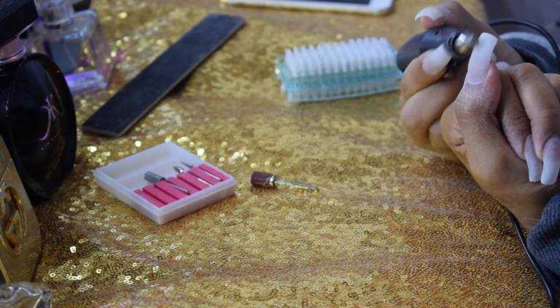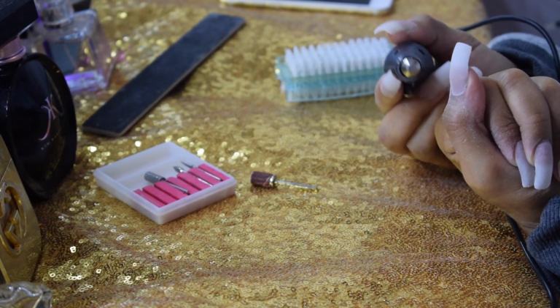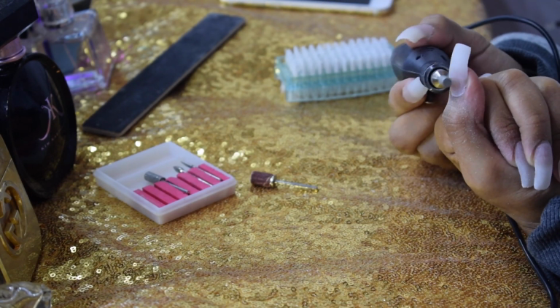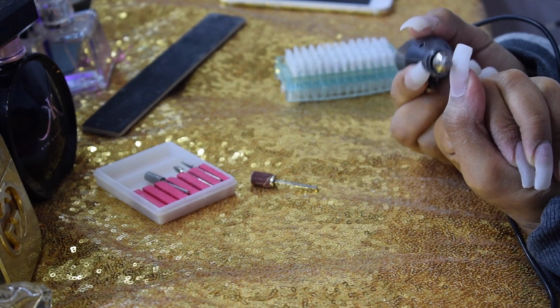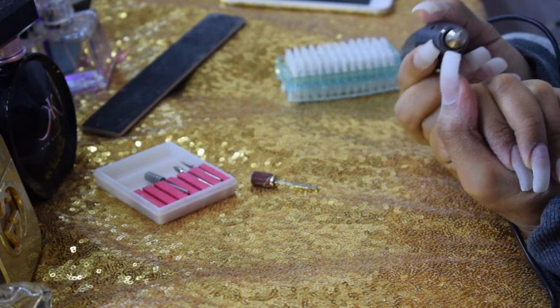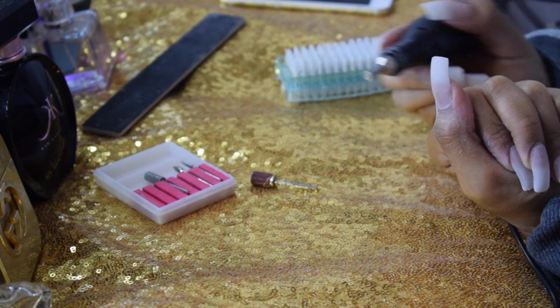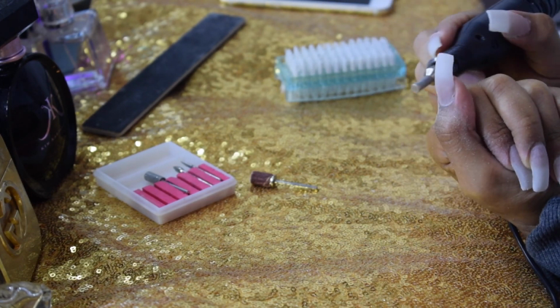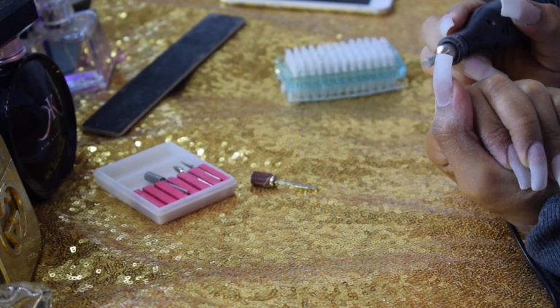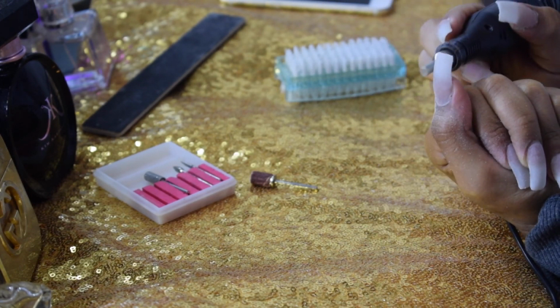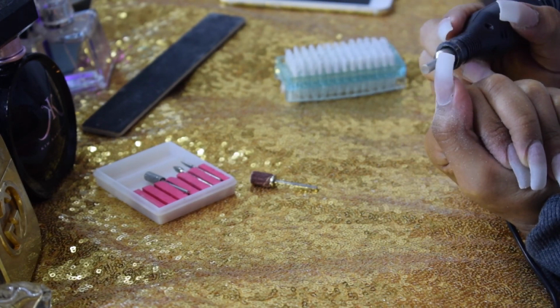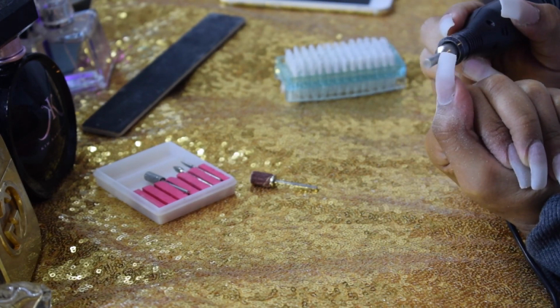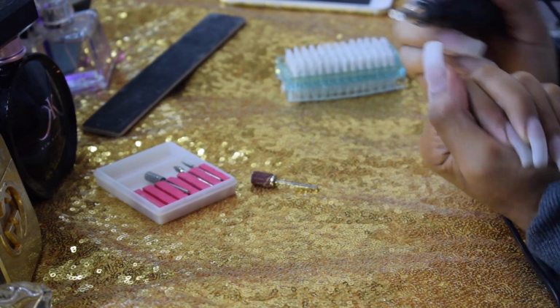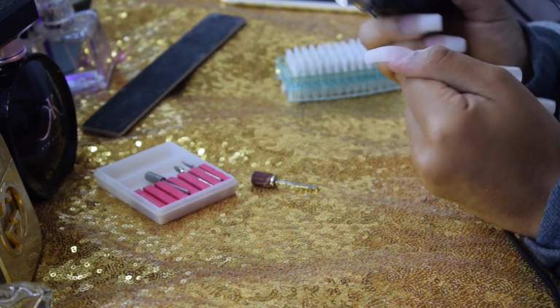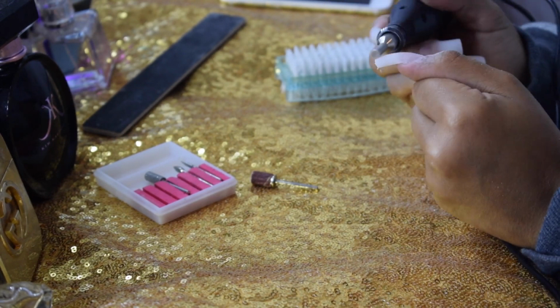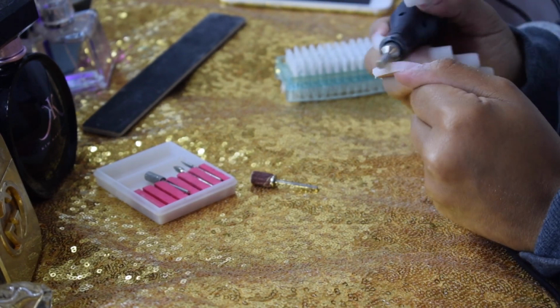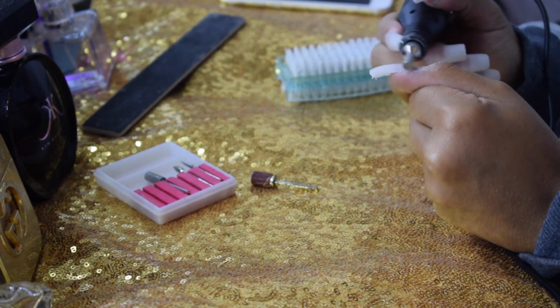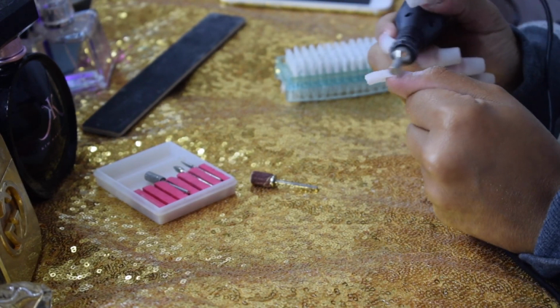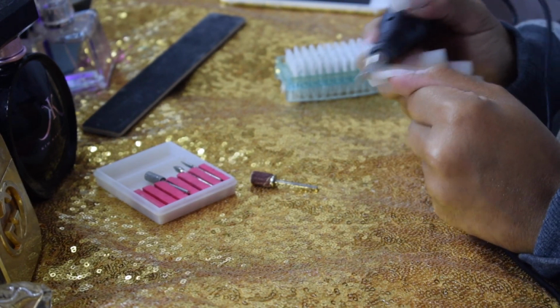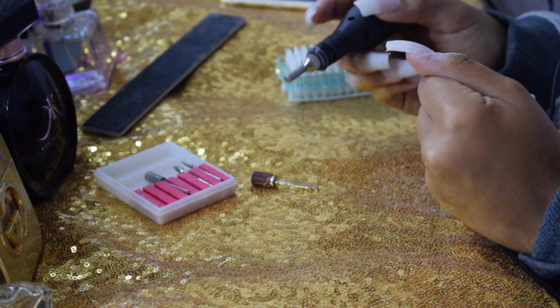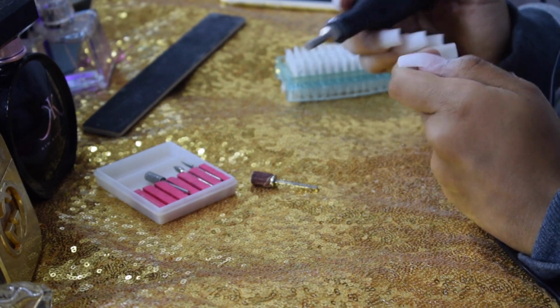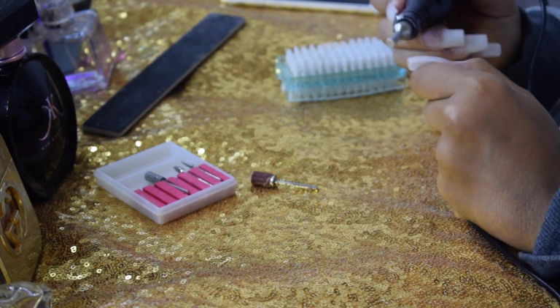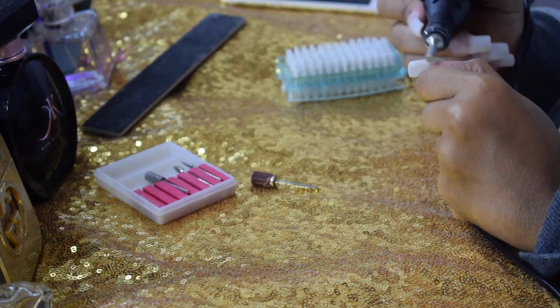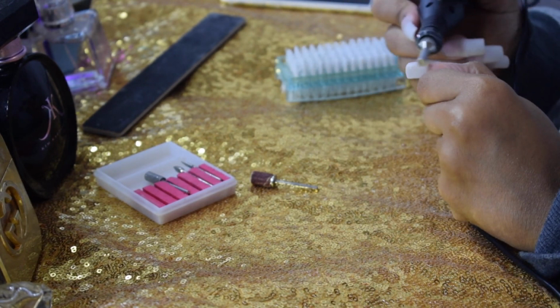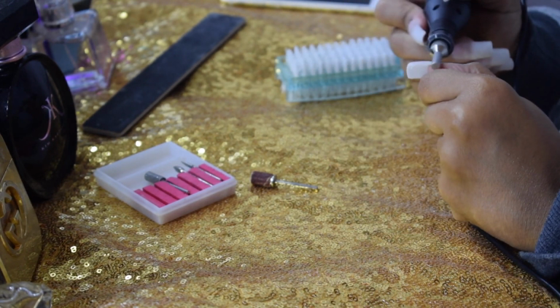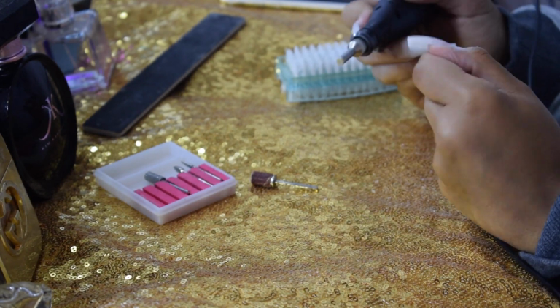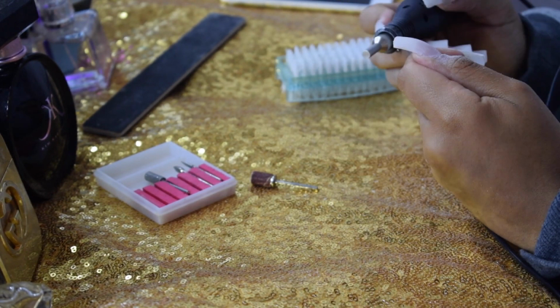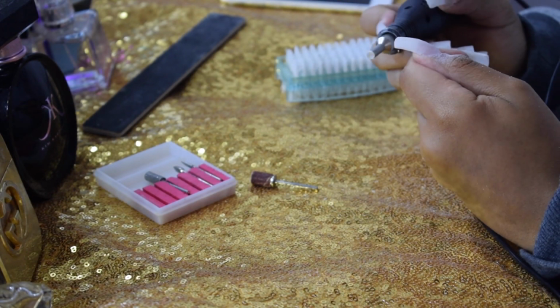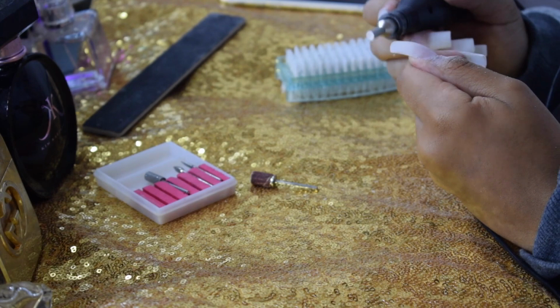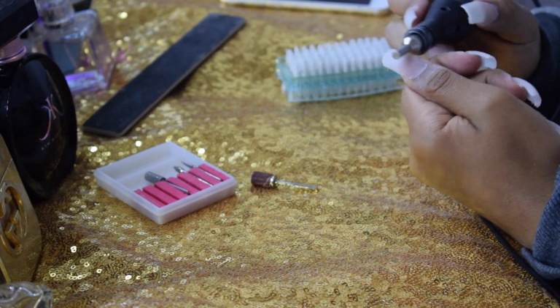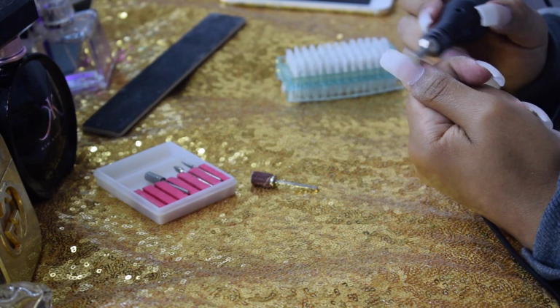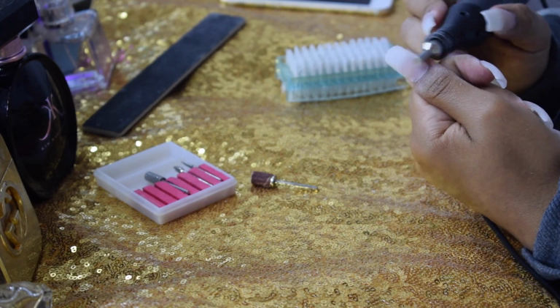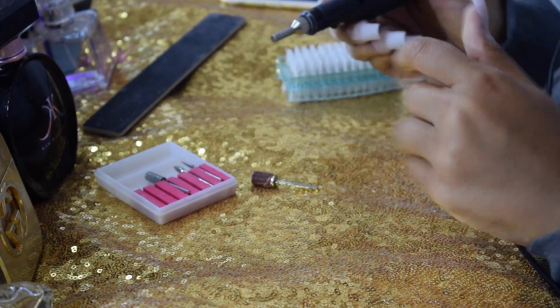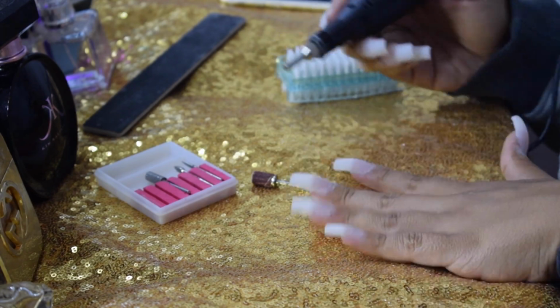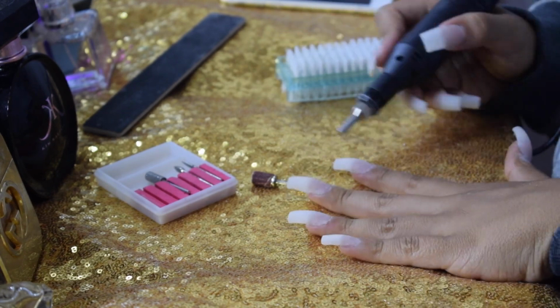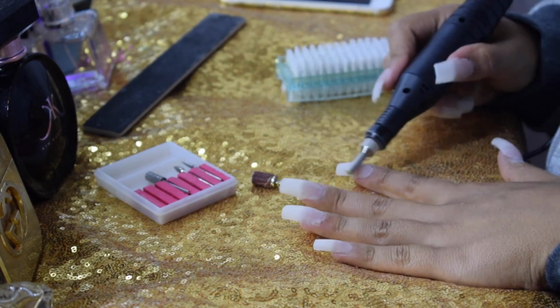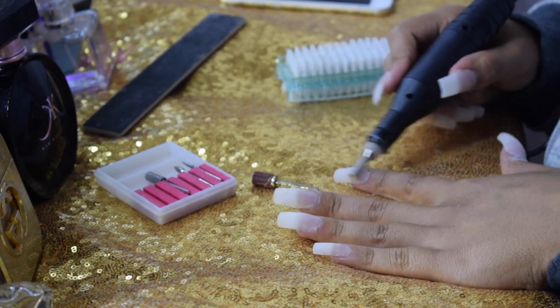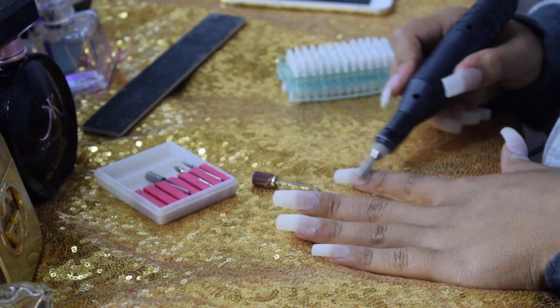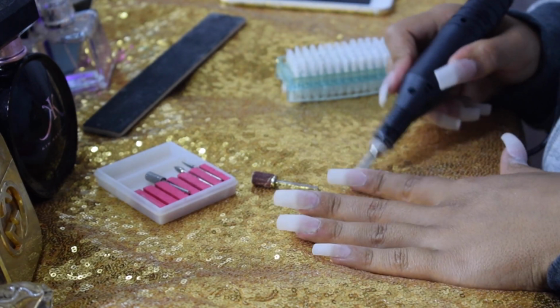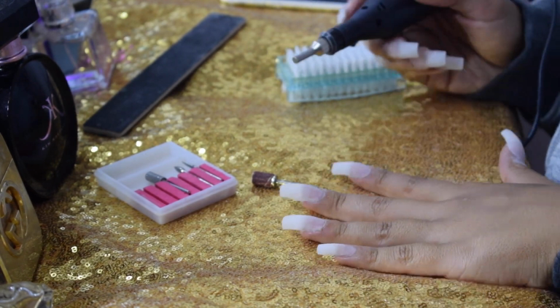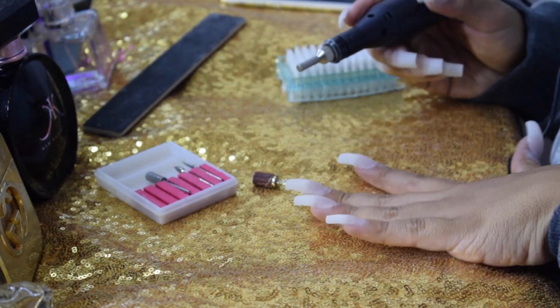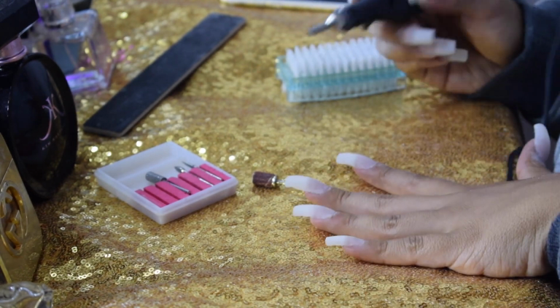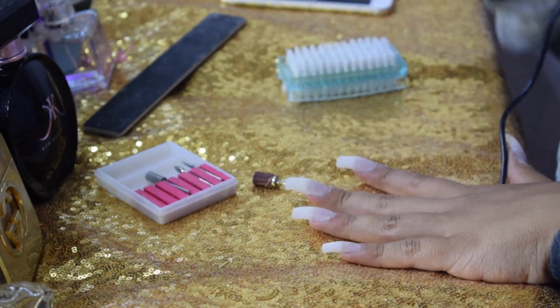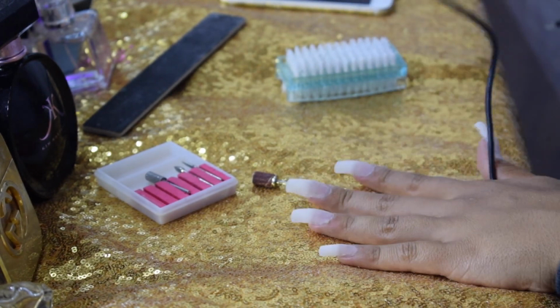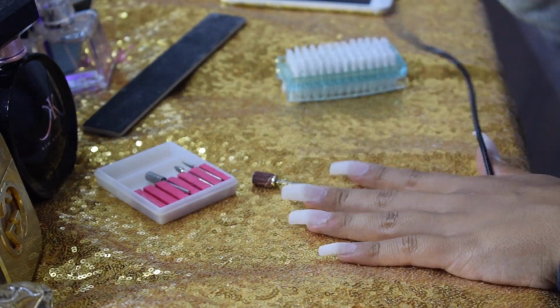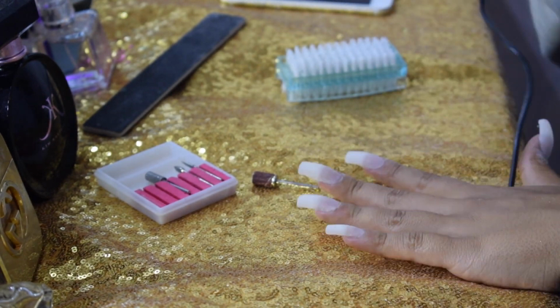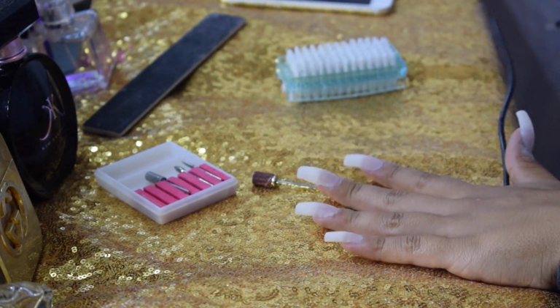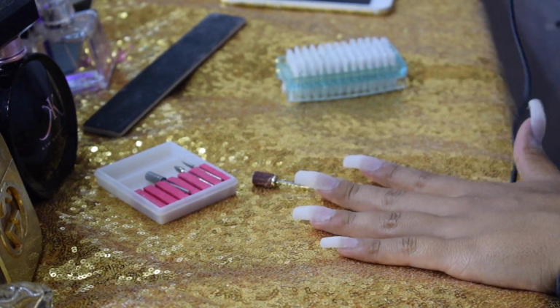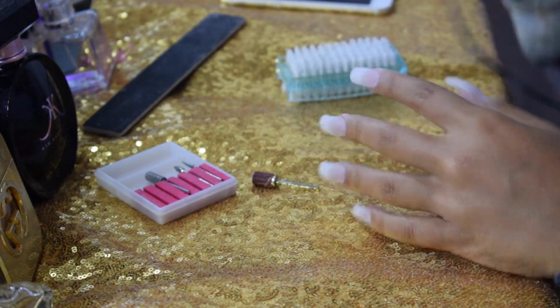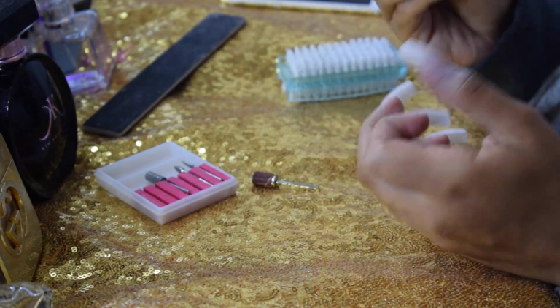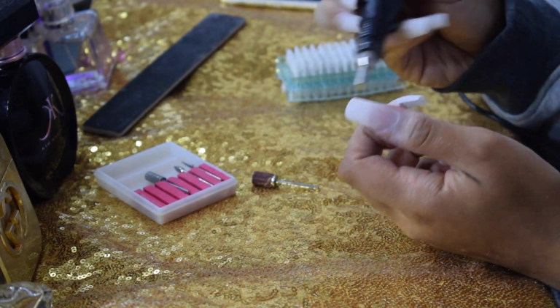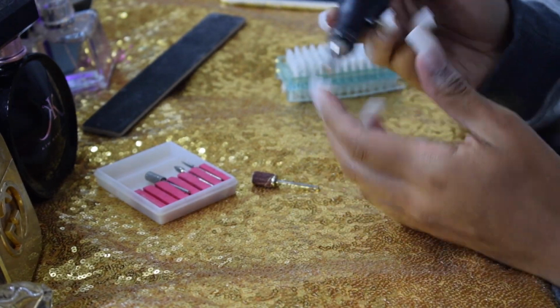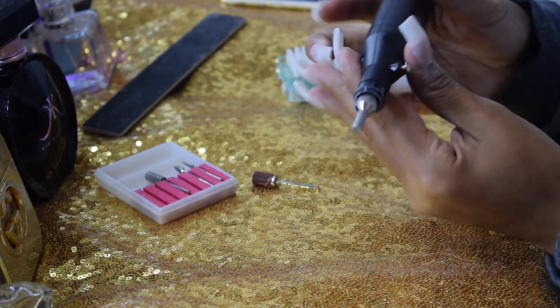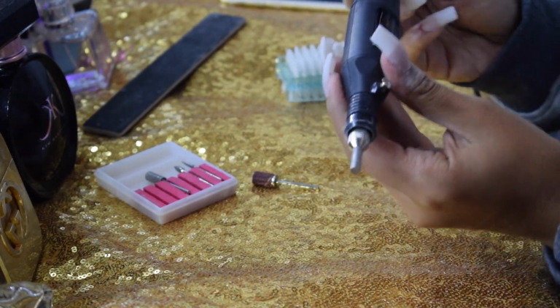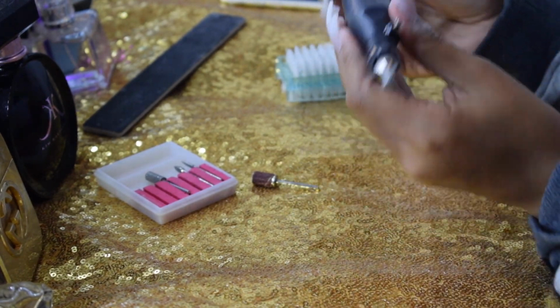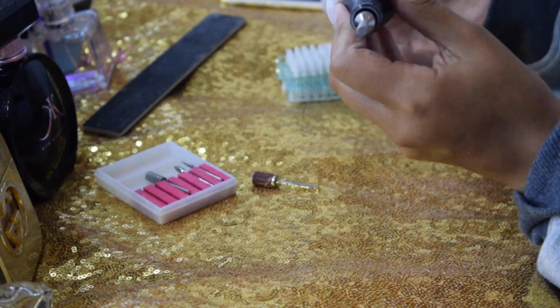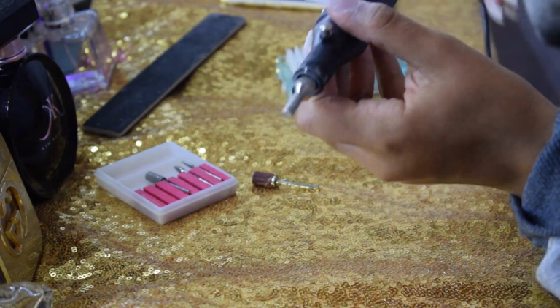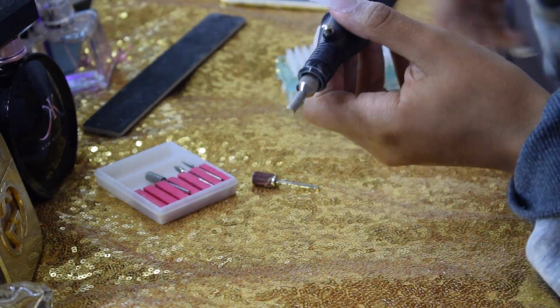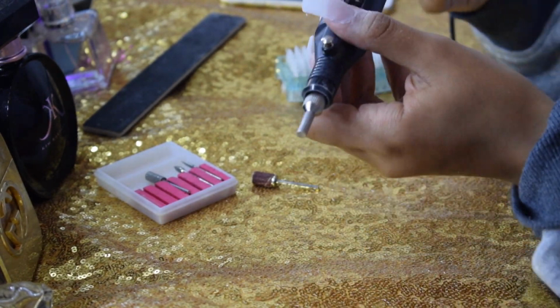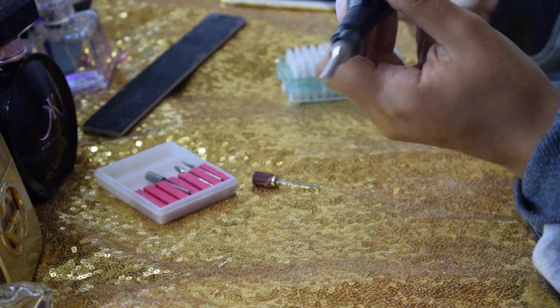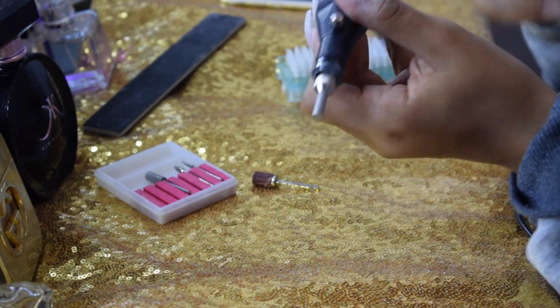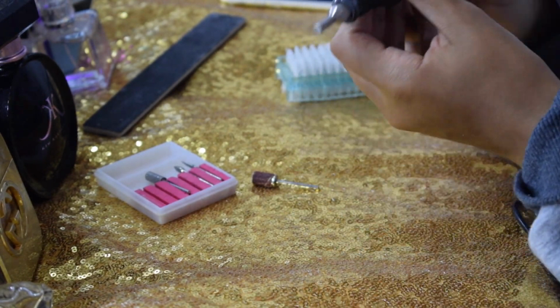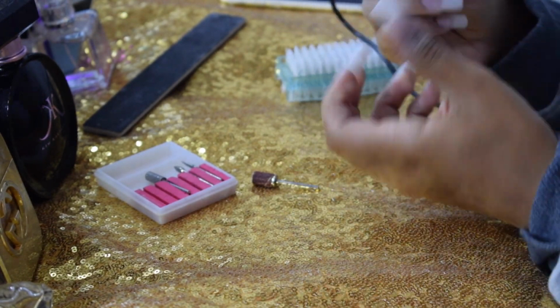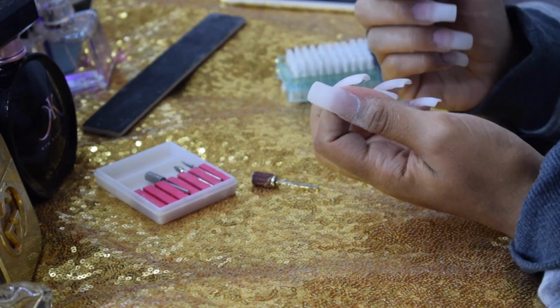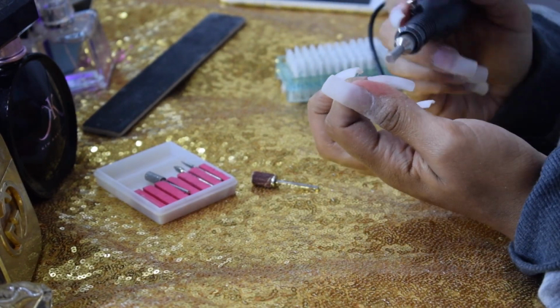This next drill bit is a medium size, and it's really good for getting into those lines and really starting to smooth out the nail.